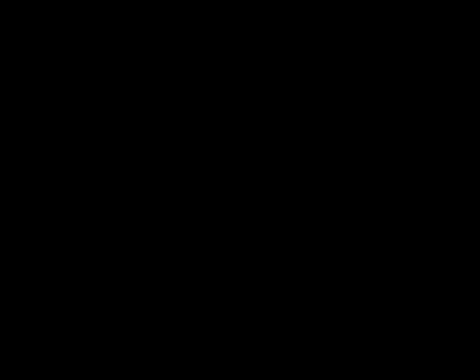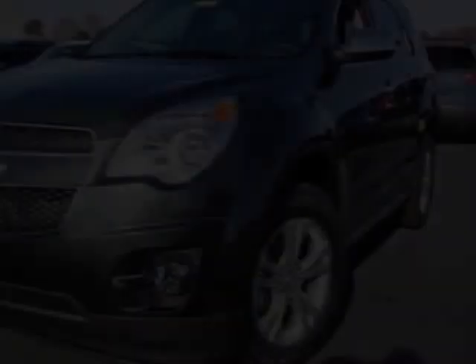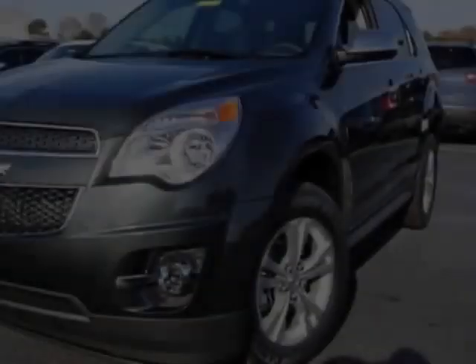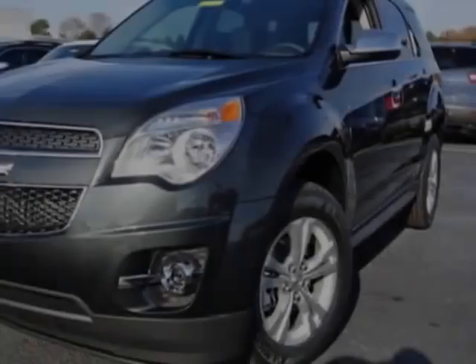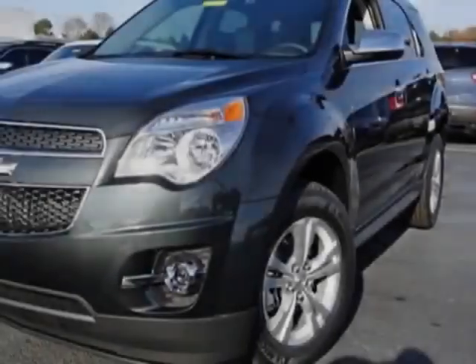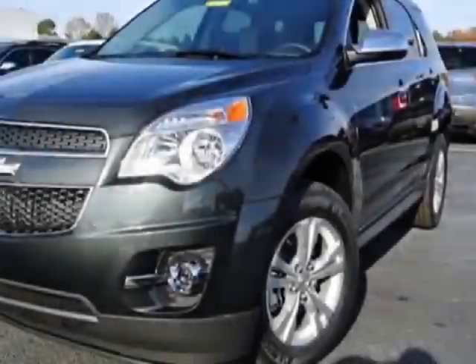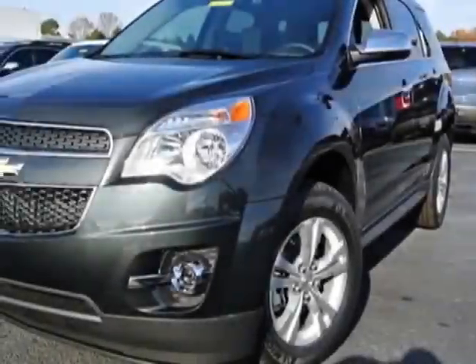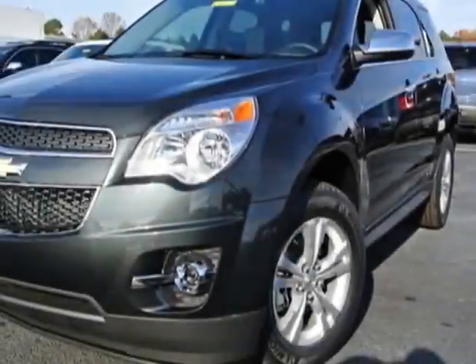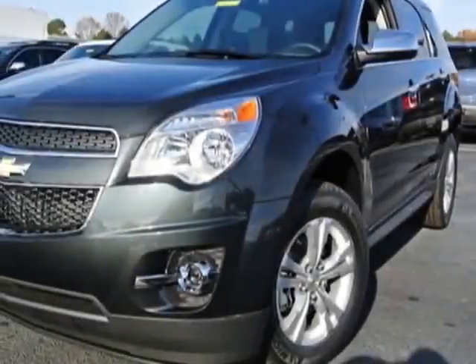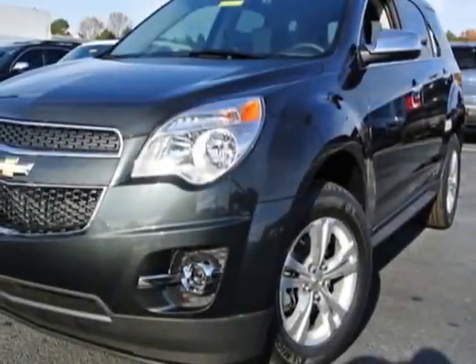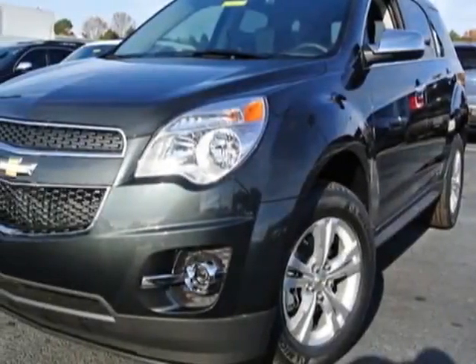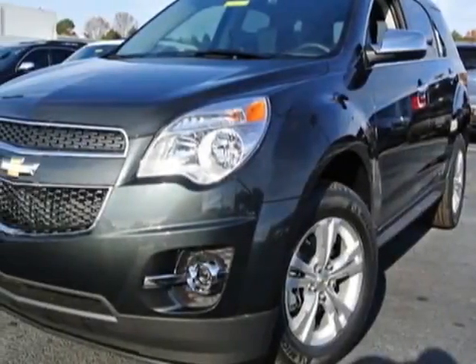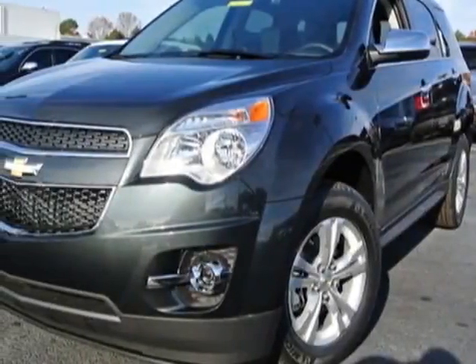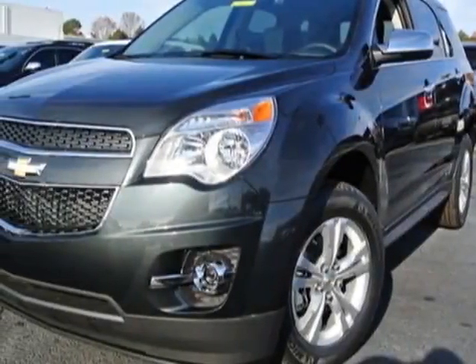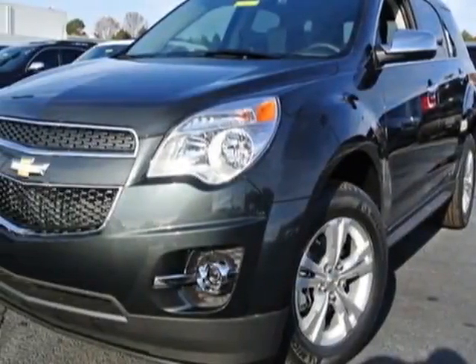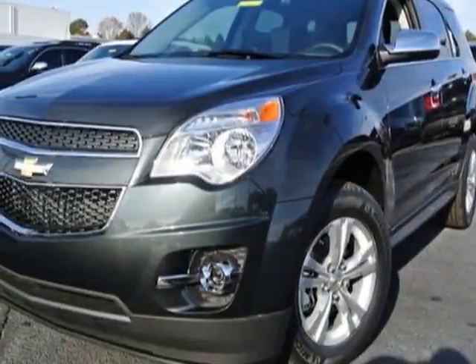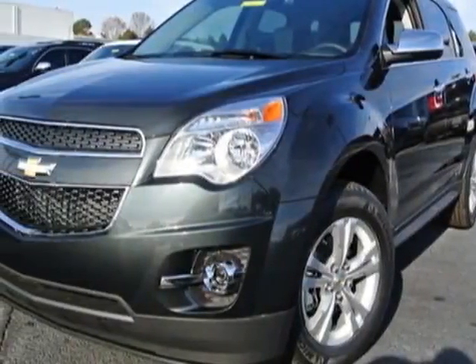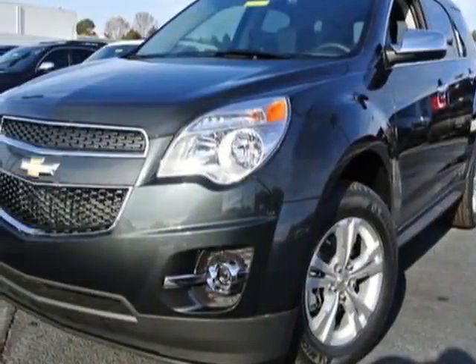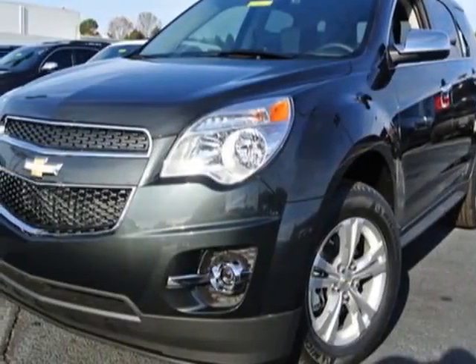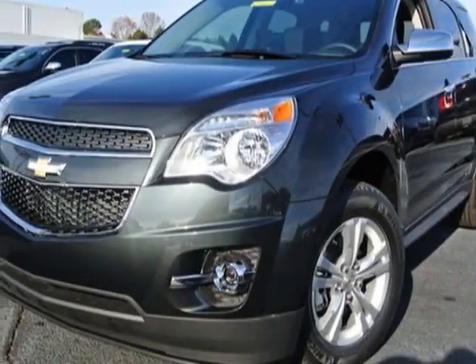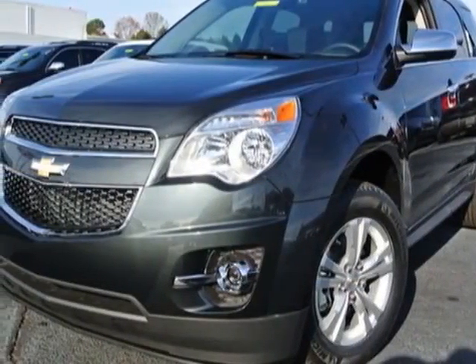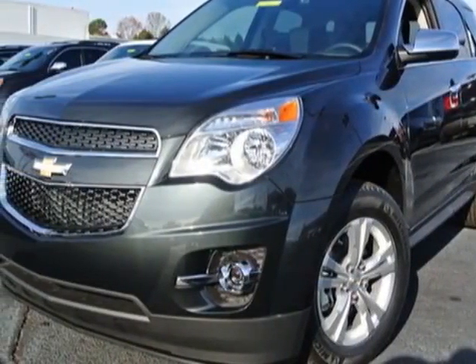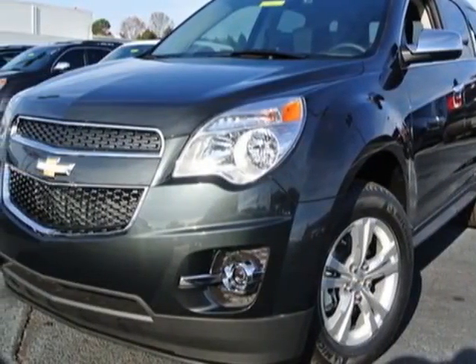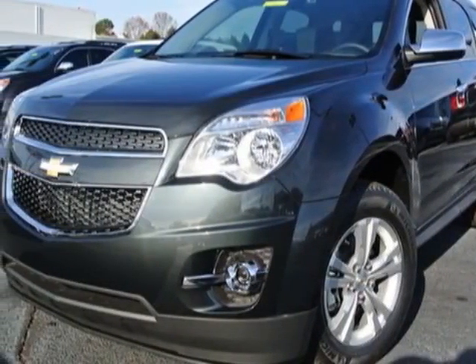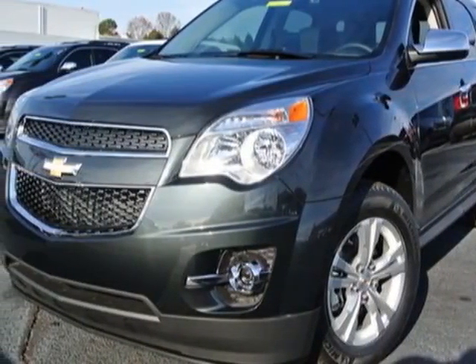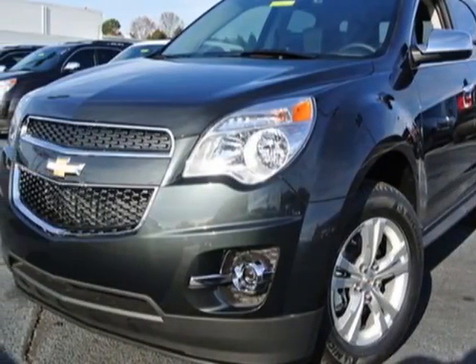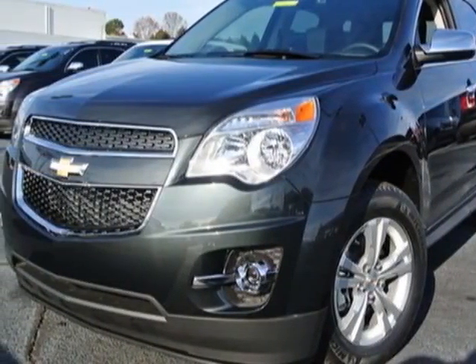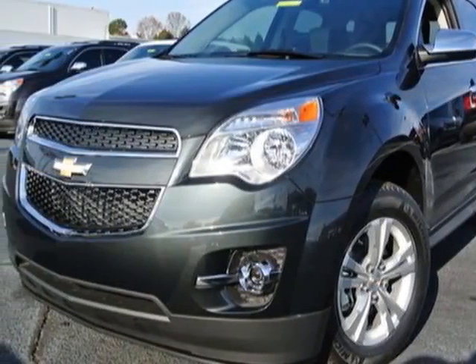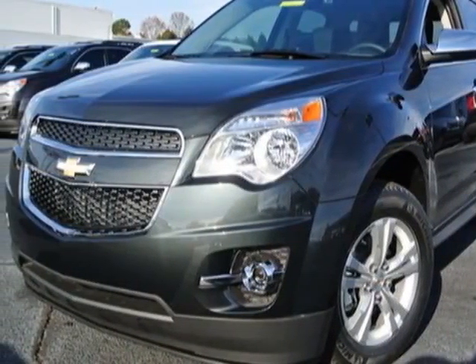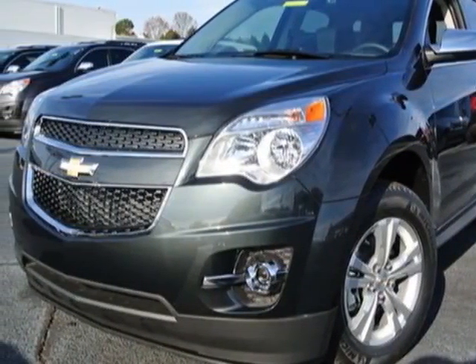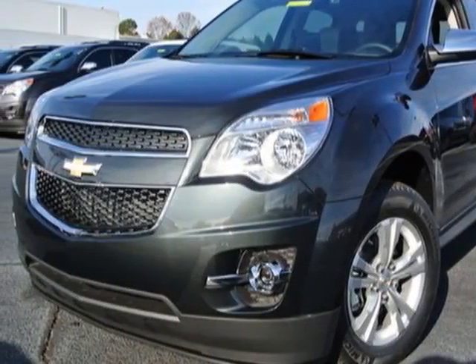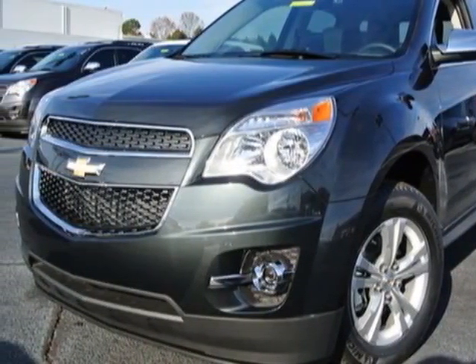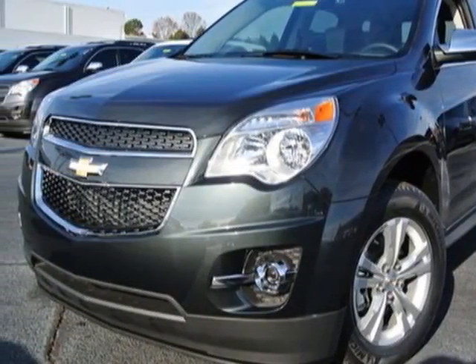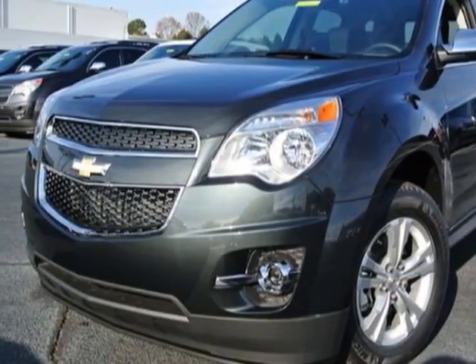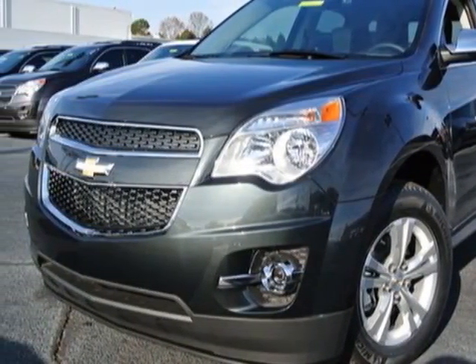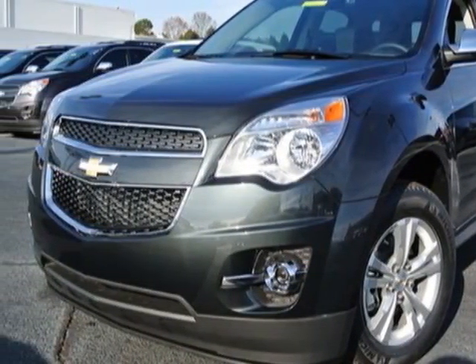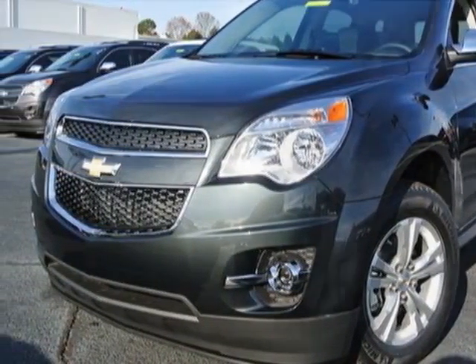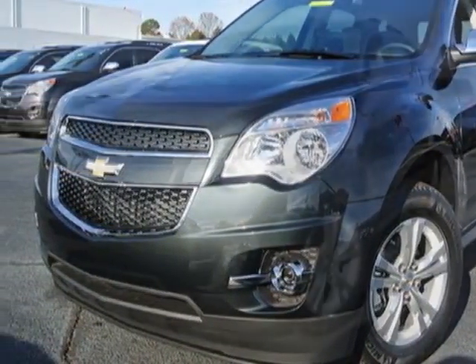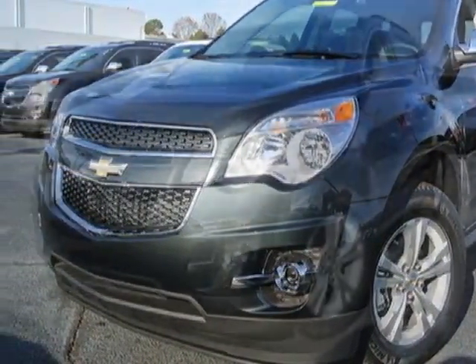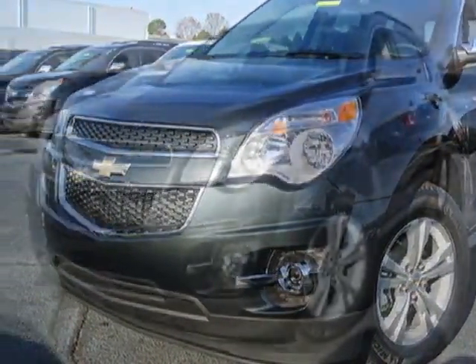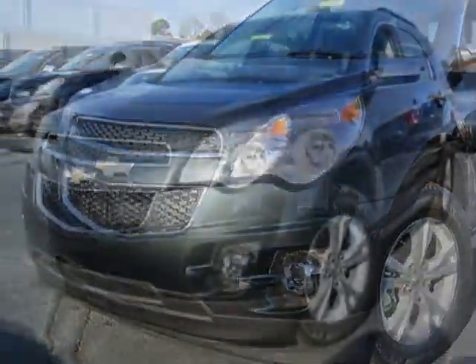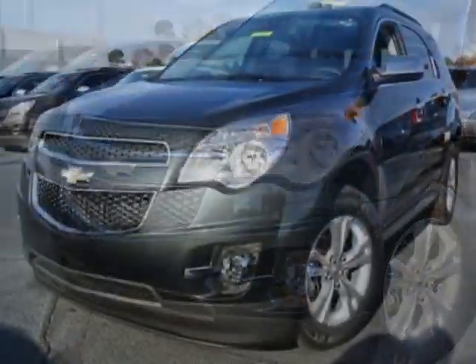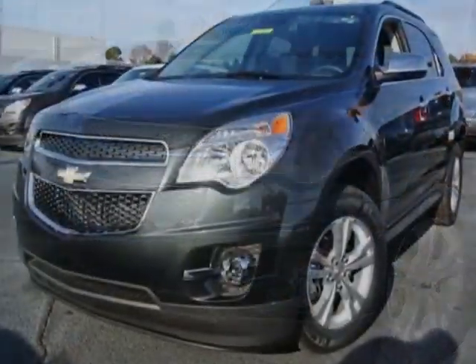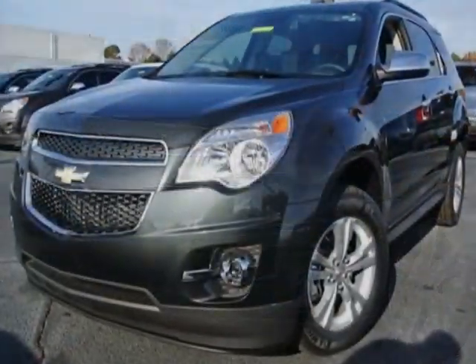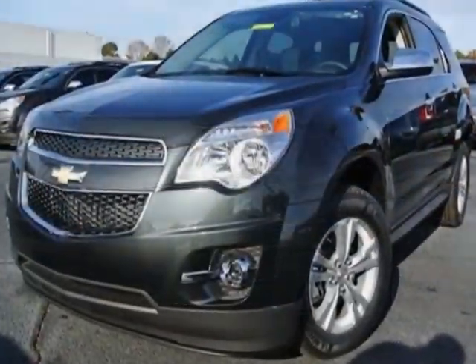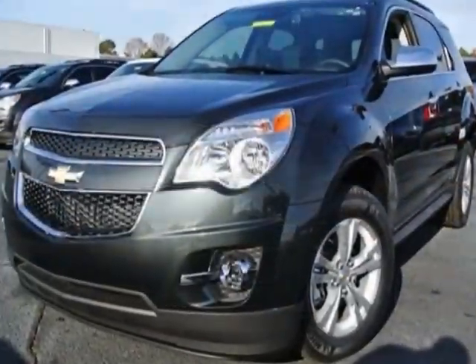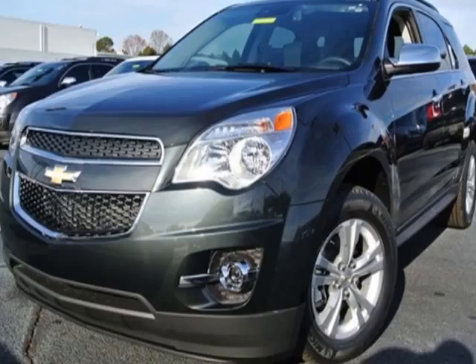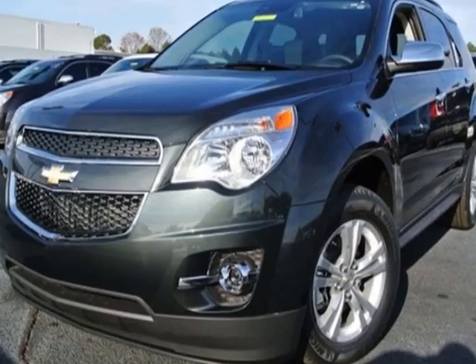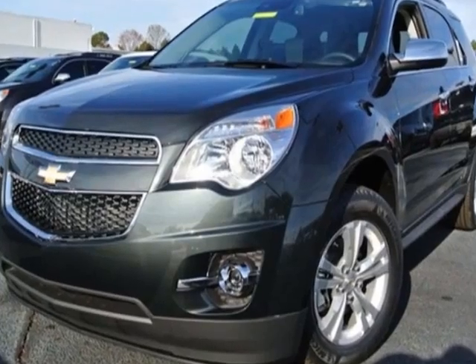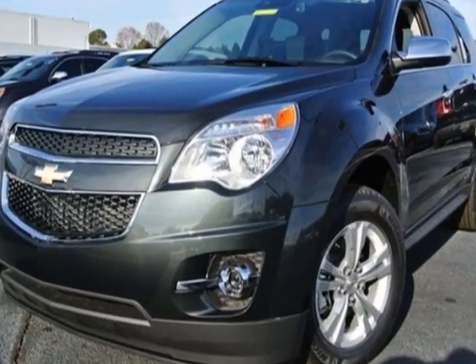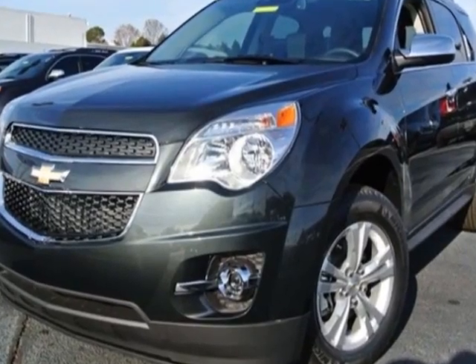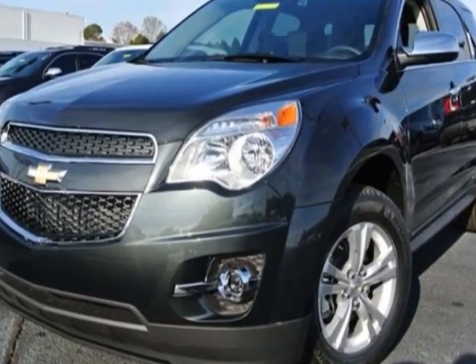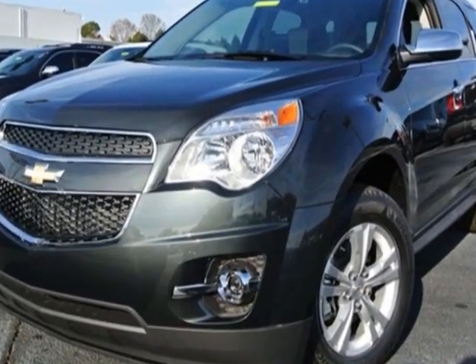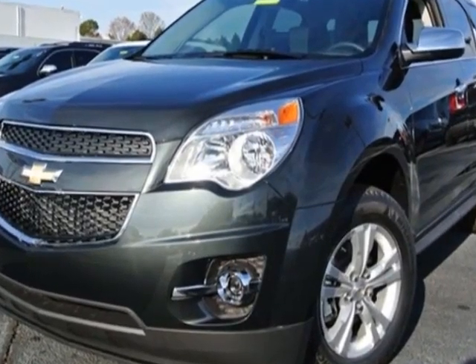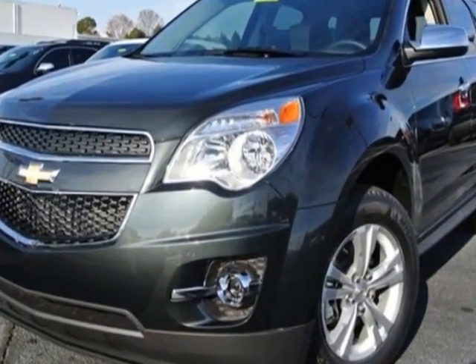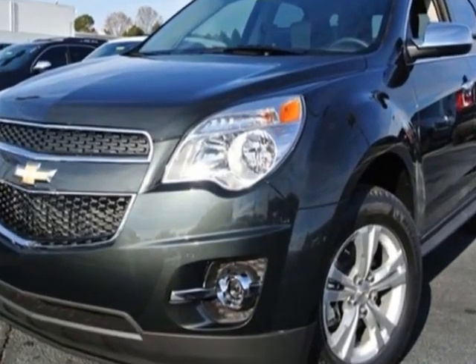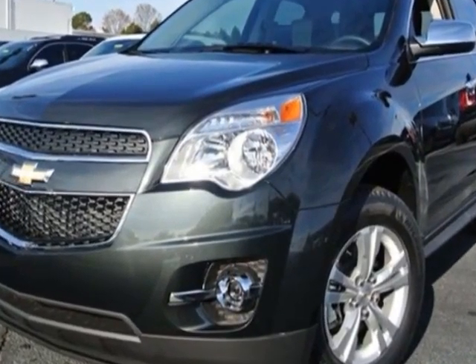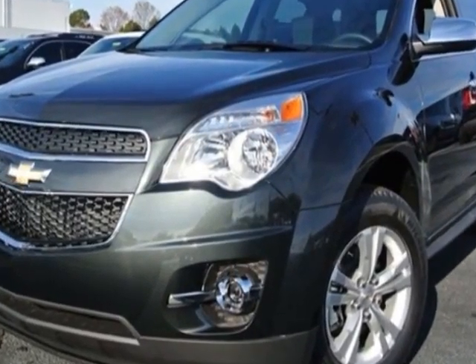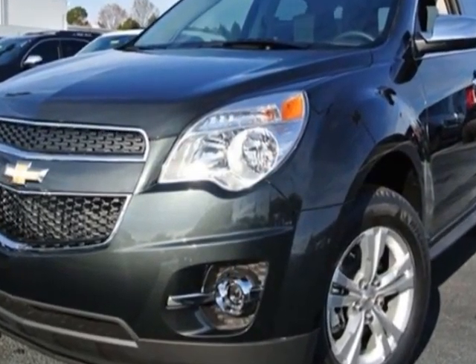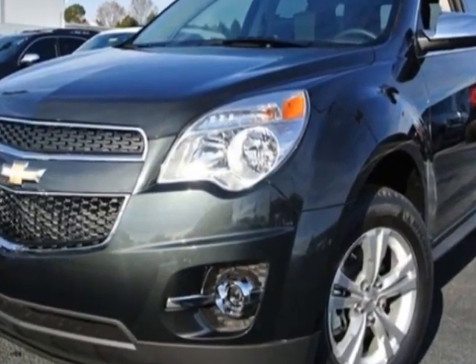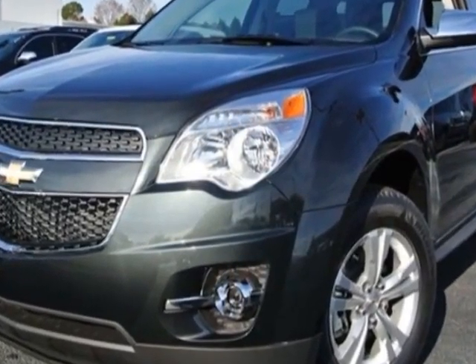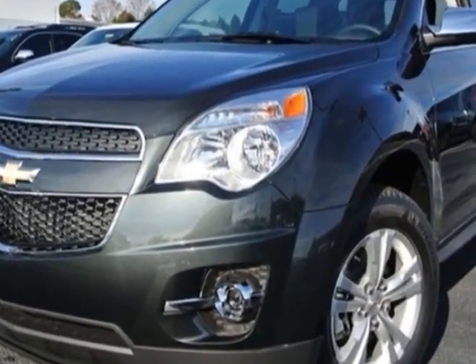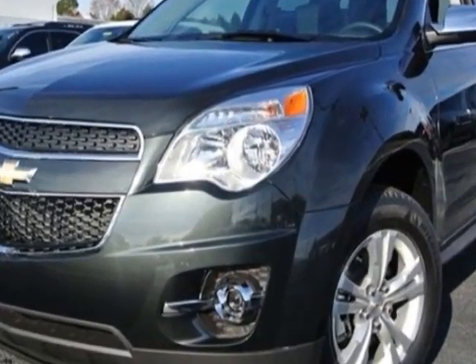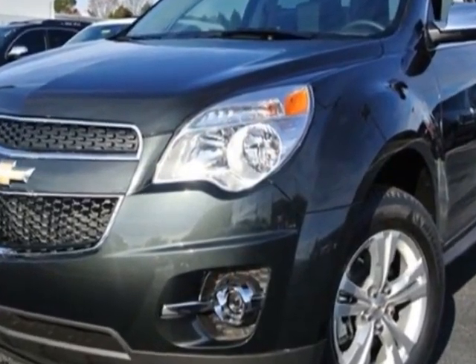Take a look at this new 2013 Chevrolet Equinox. For your protection, this vehicle has a full factory warranty.